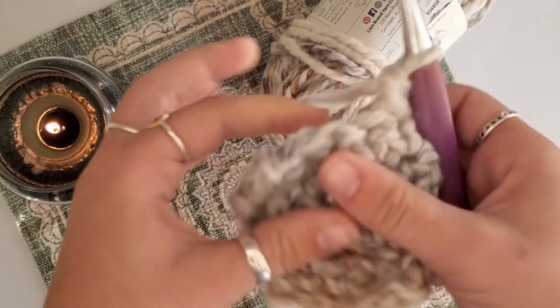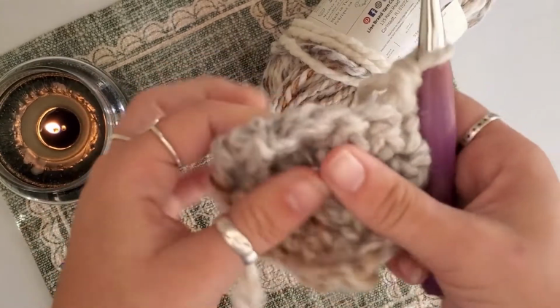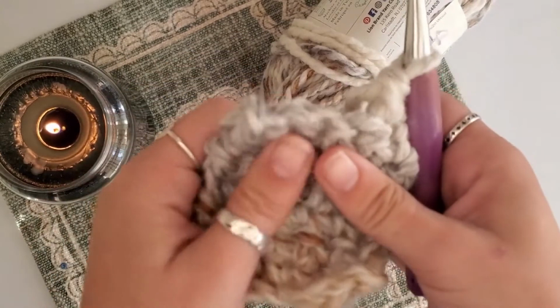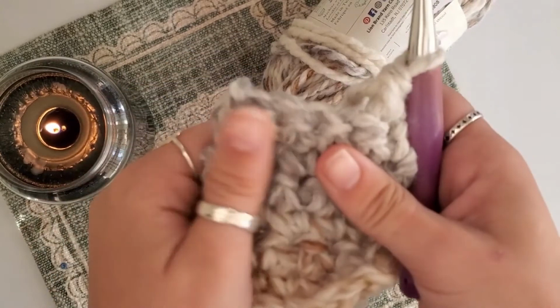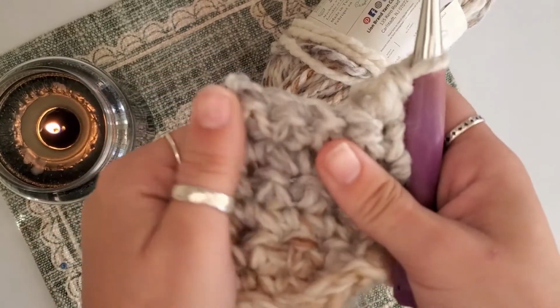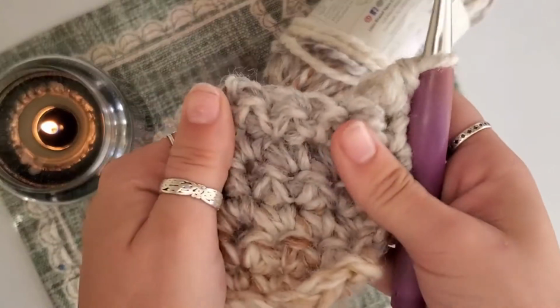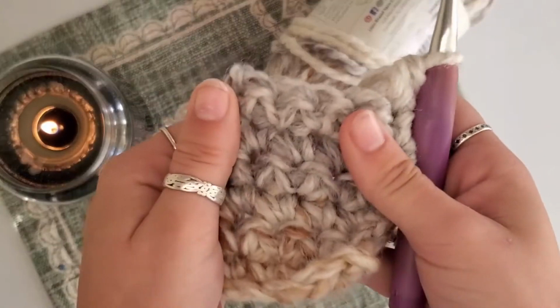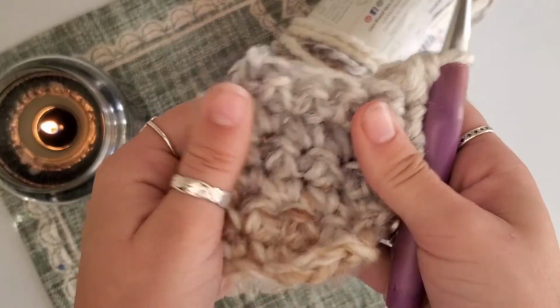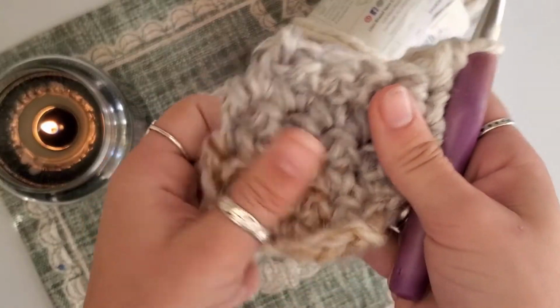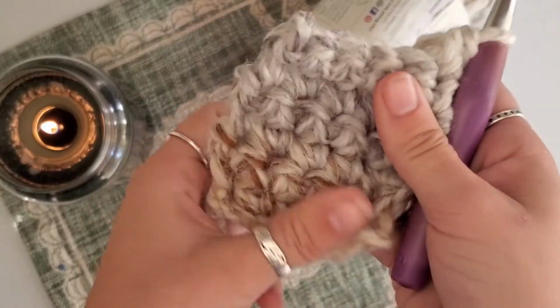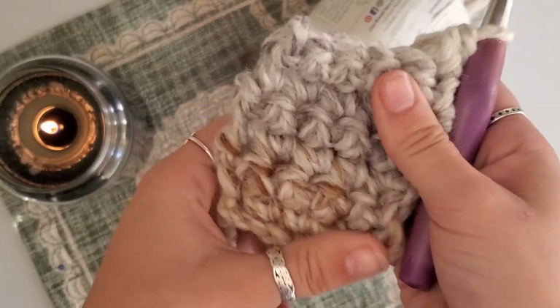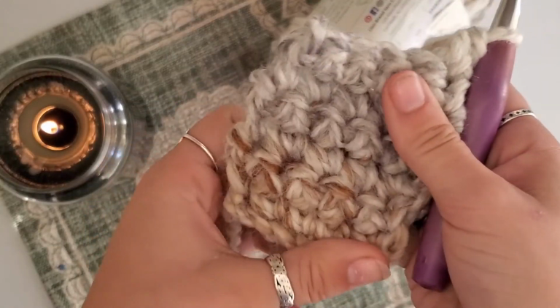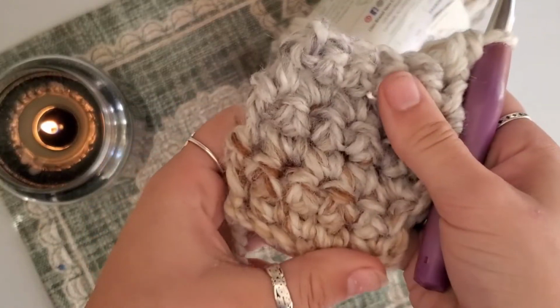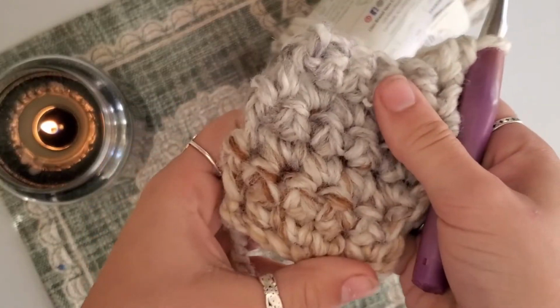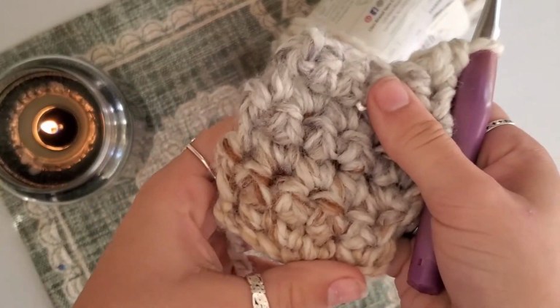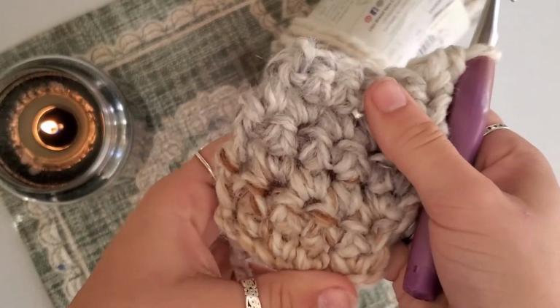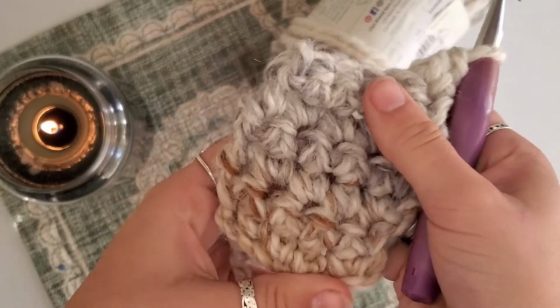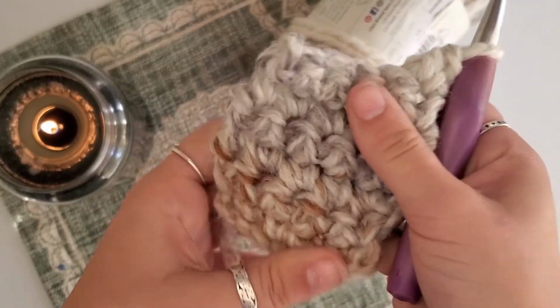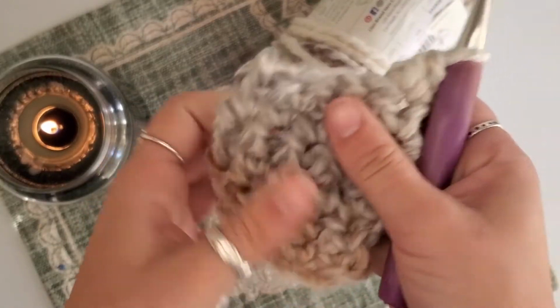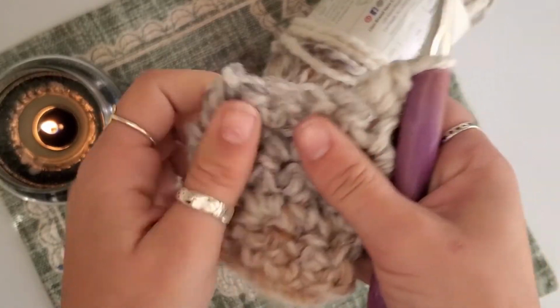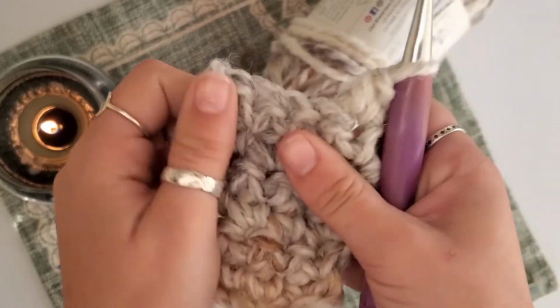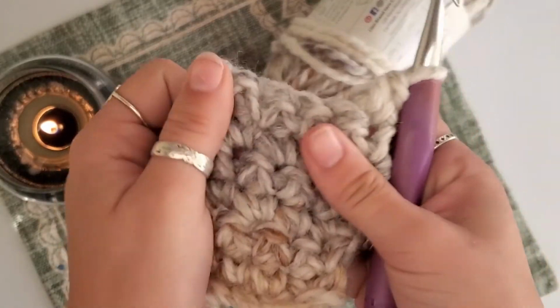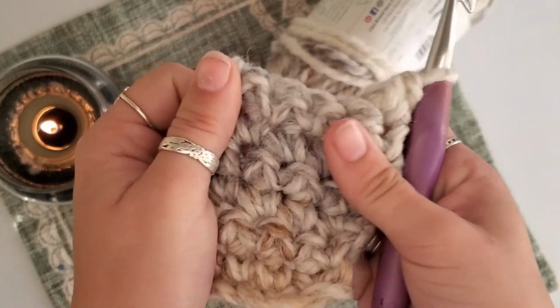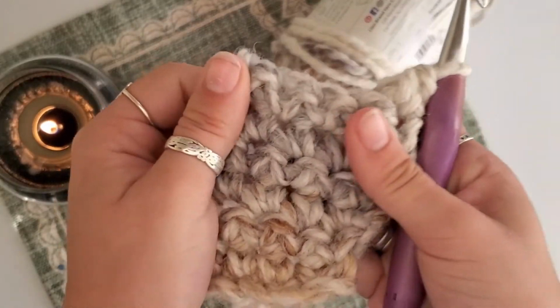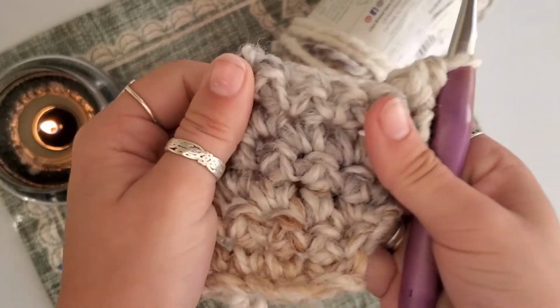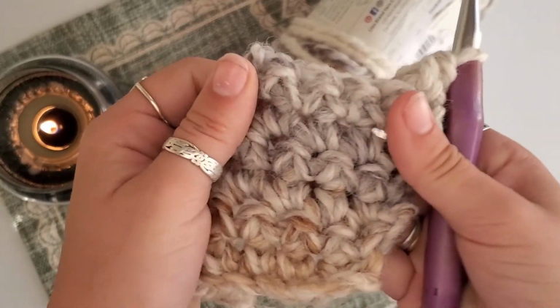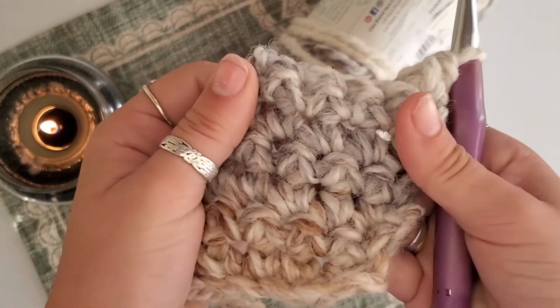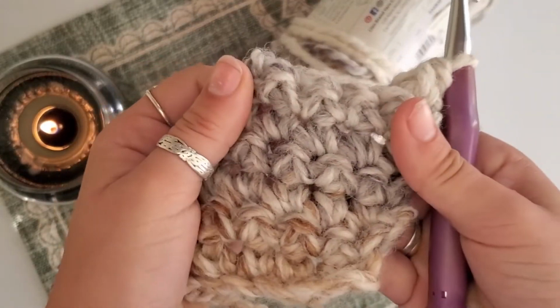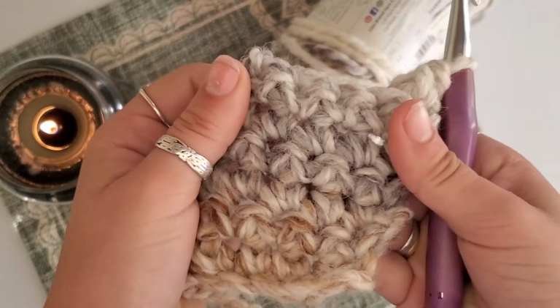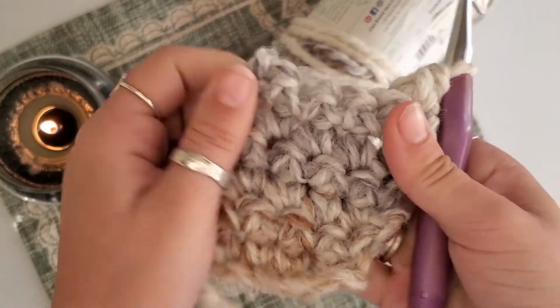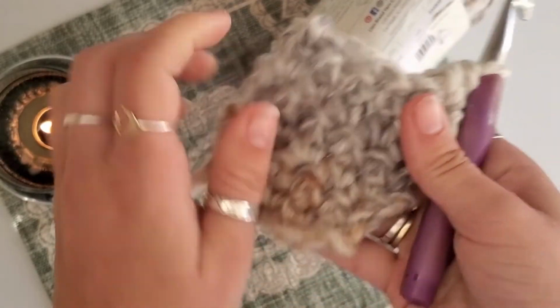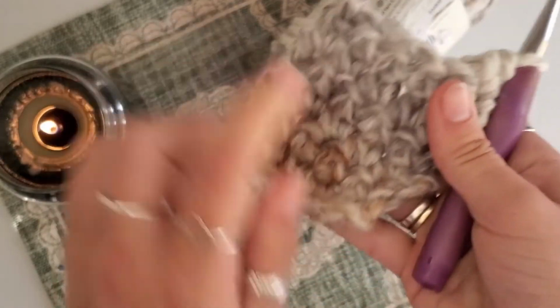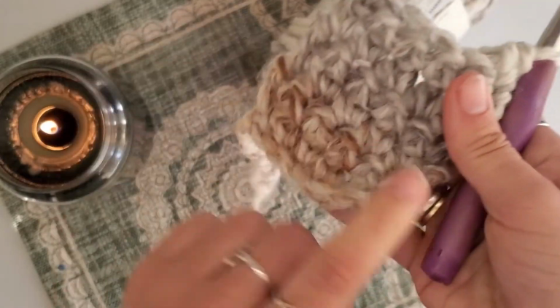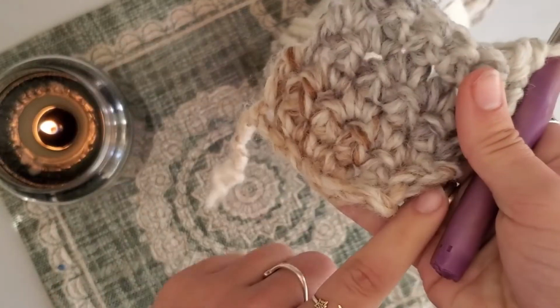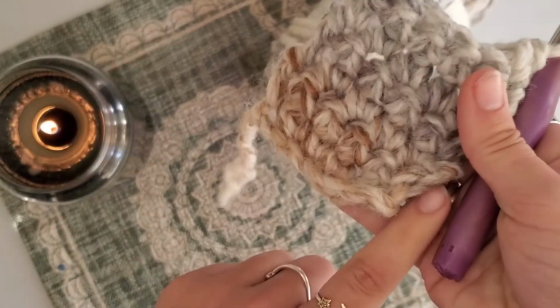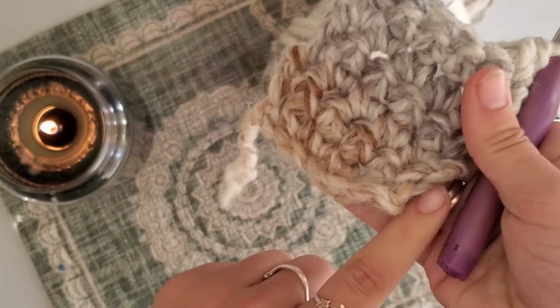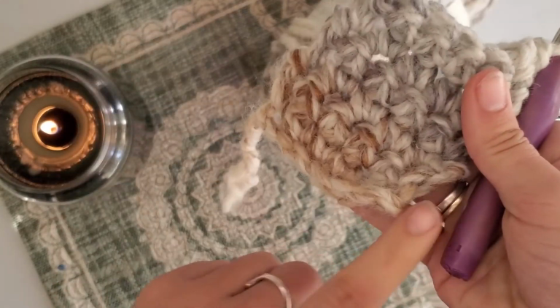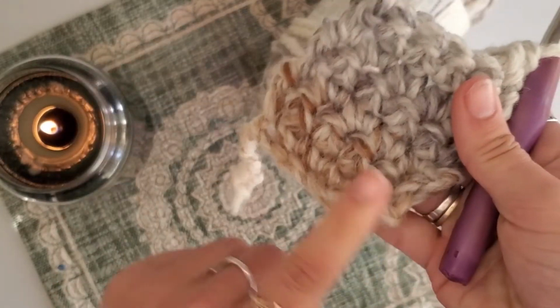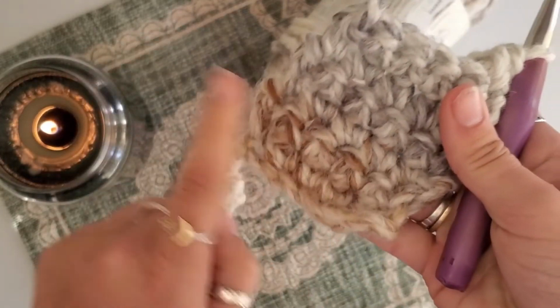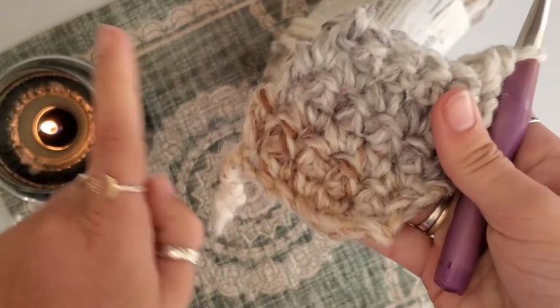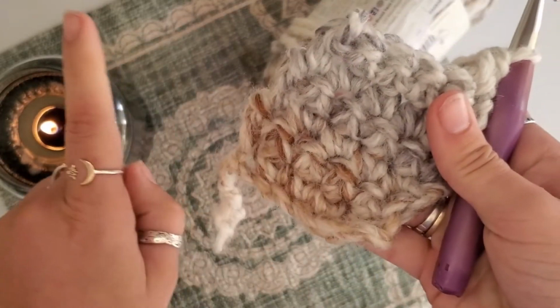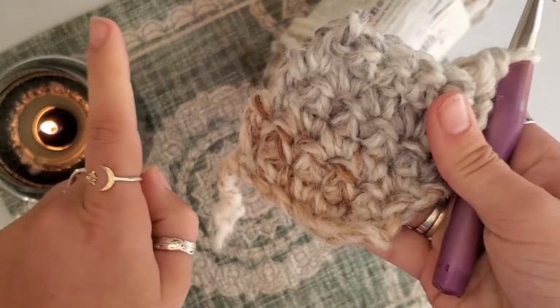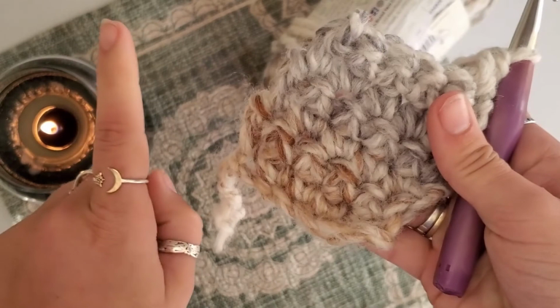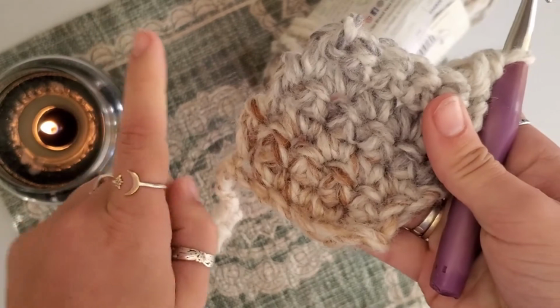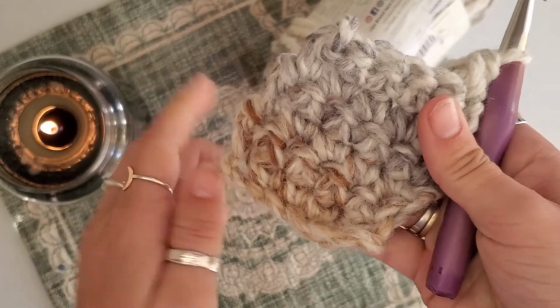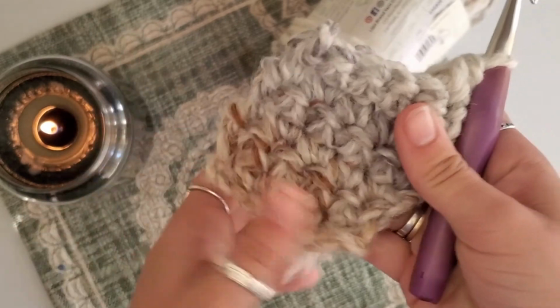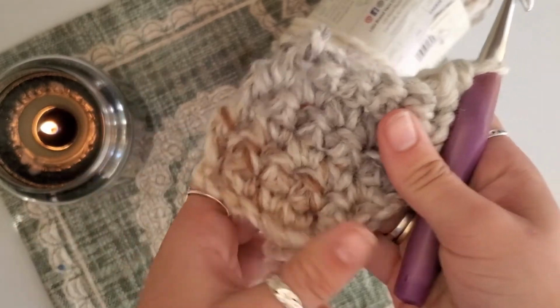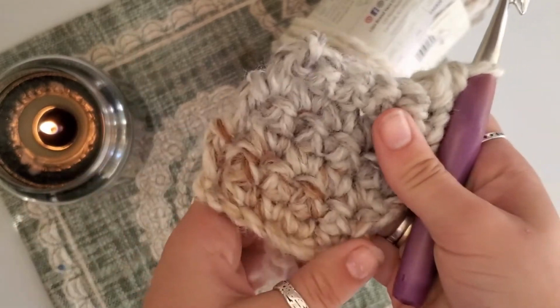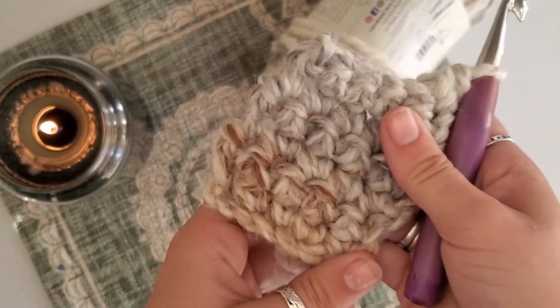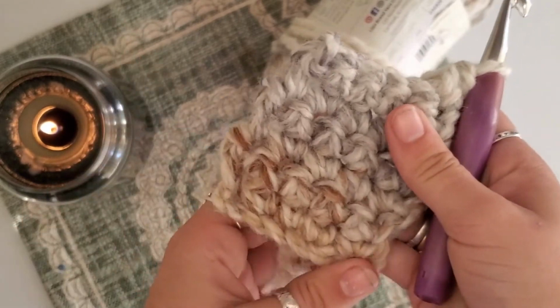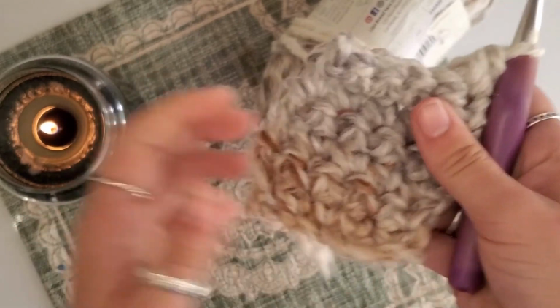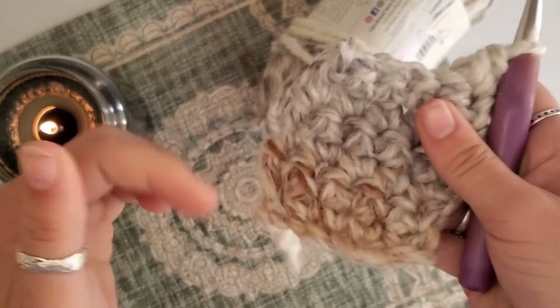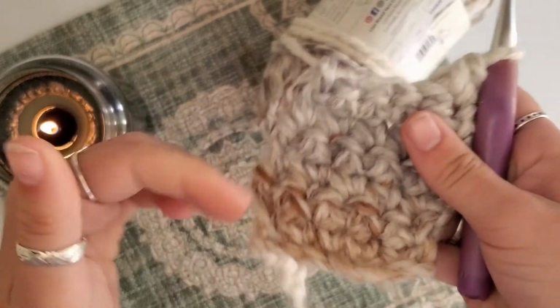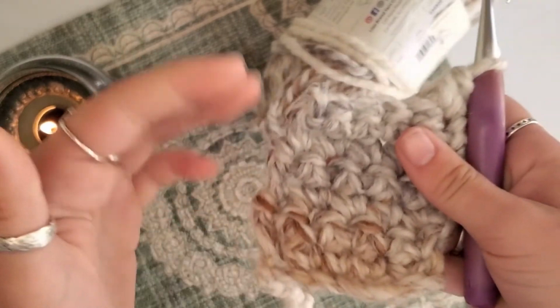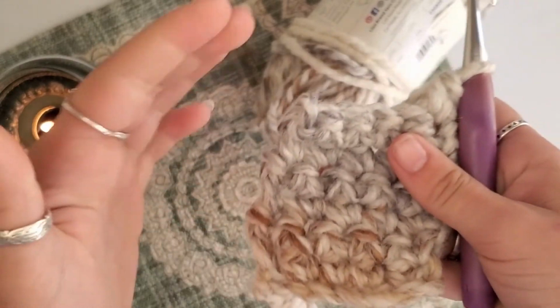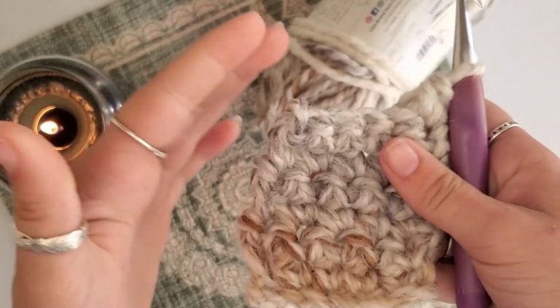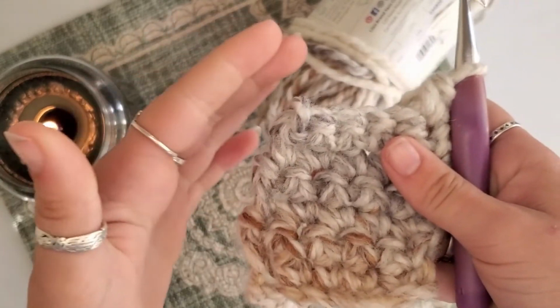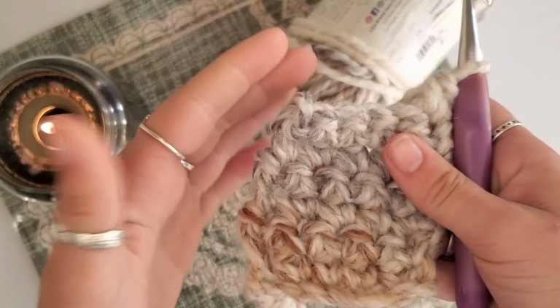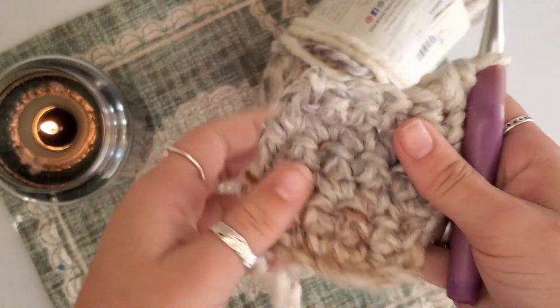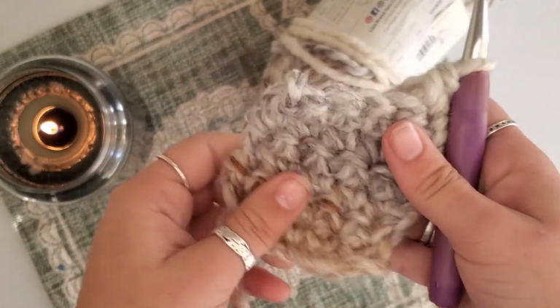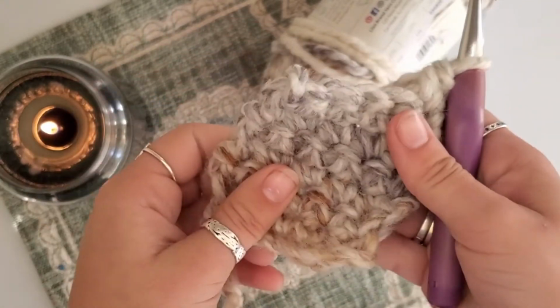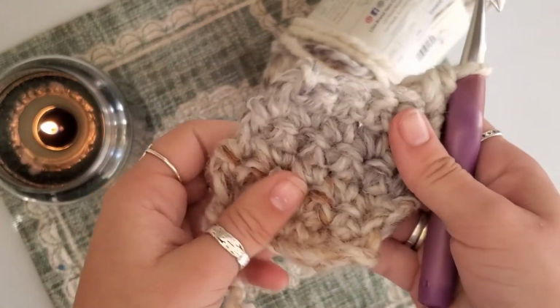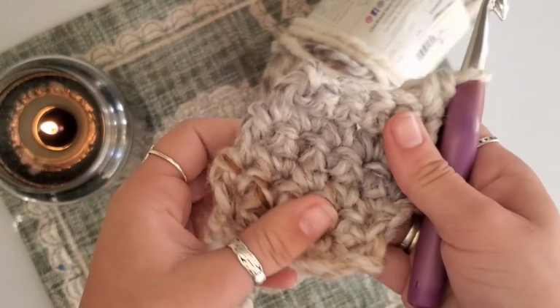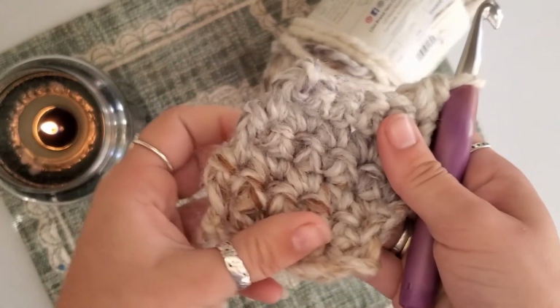And there you have it — your single crochet stitch. You can make it as many wide as you'd like and as many tall as you would like.